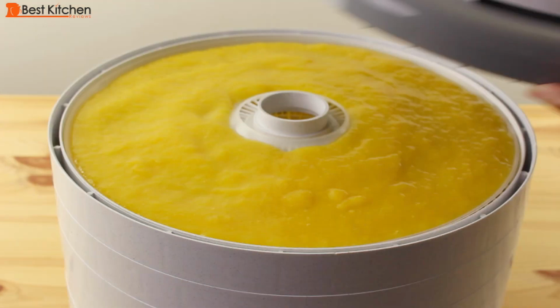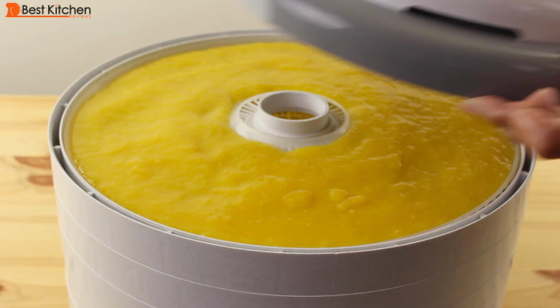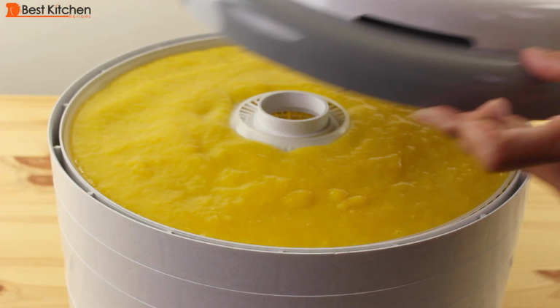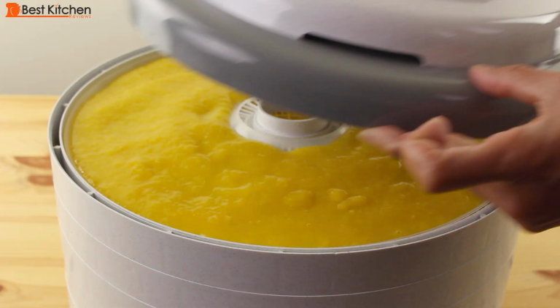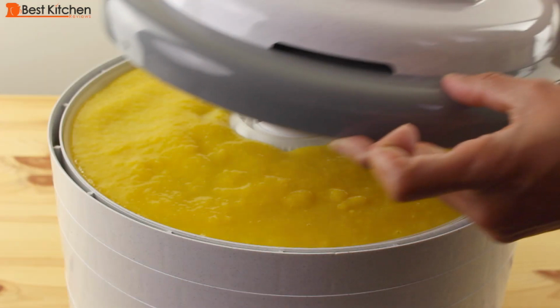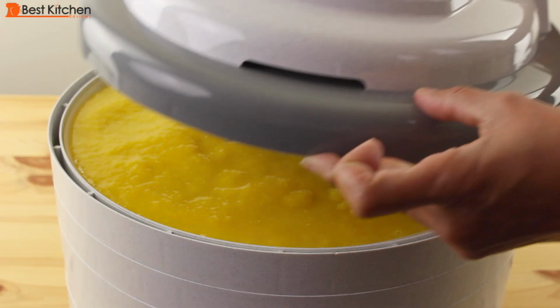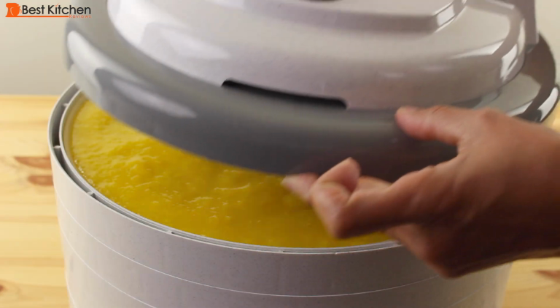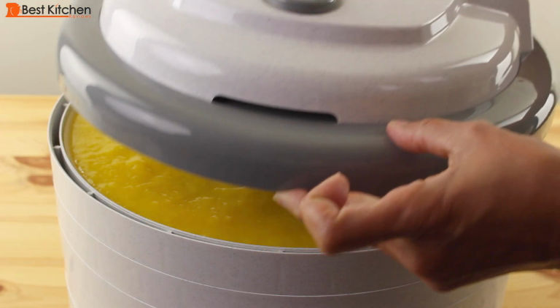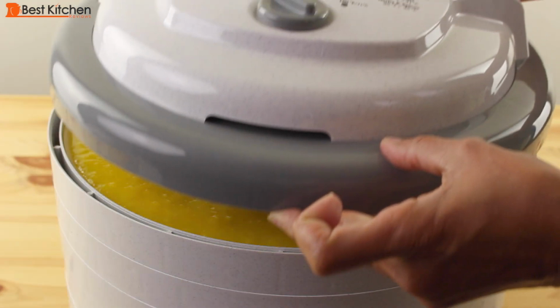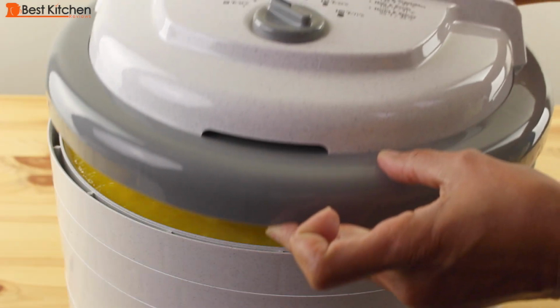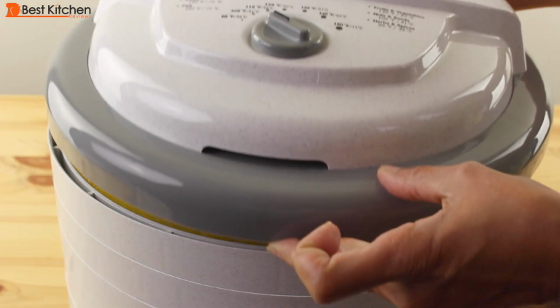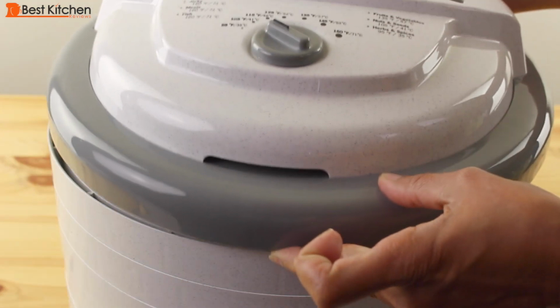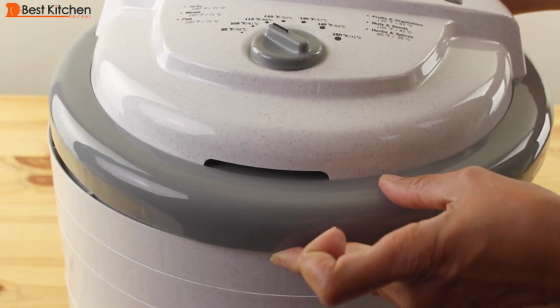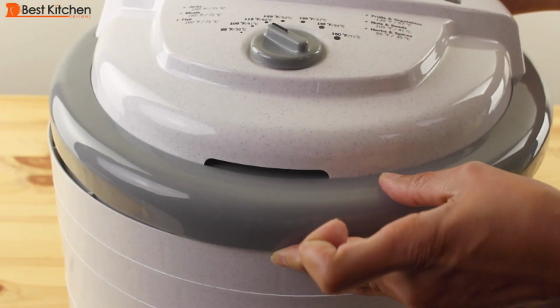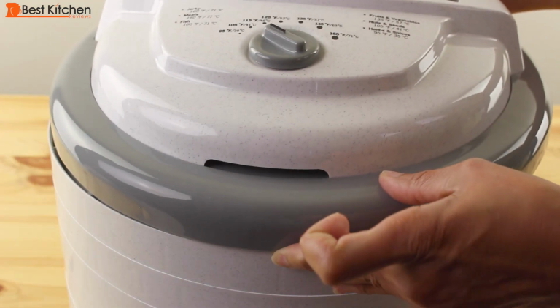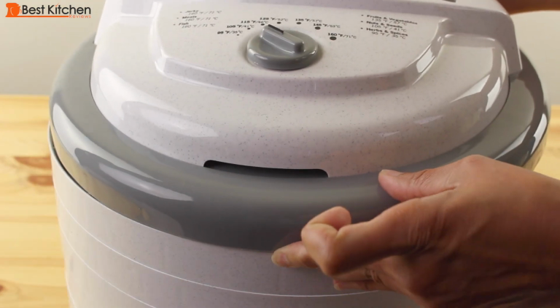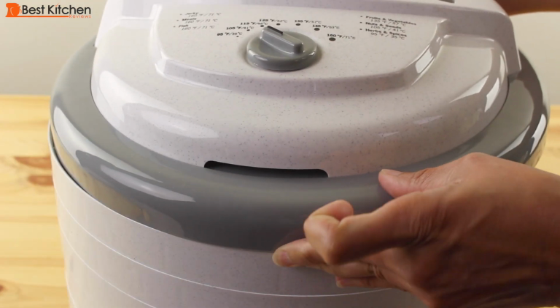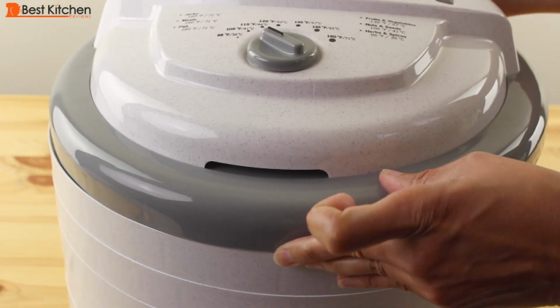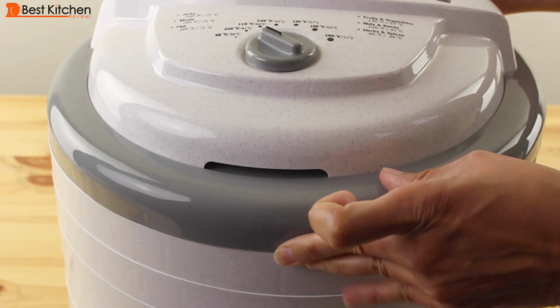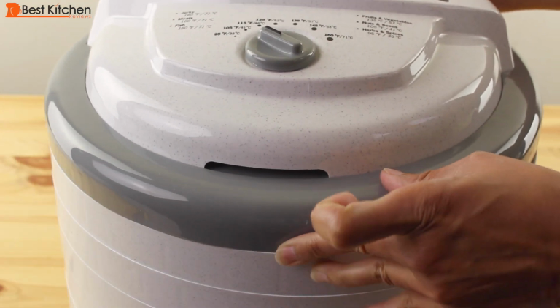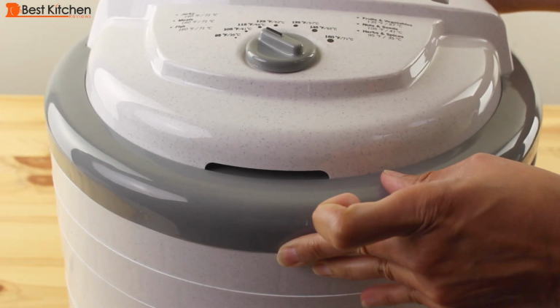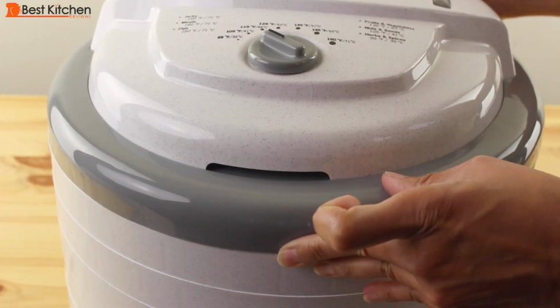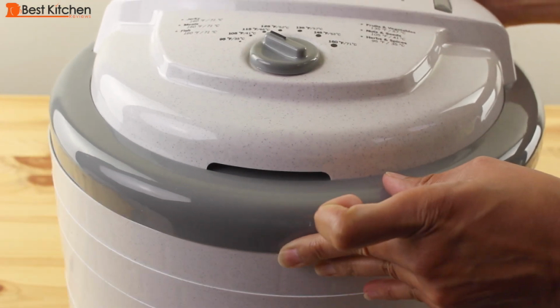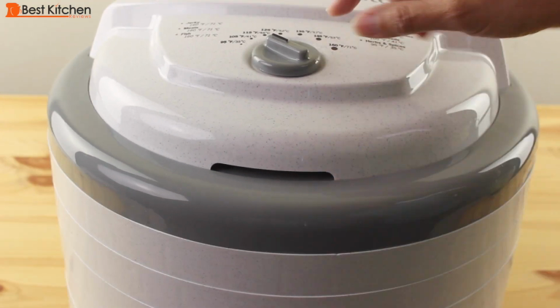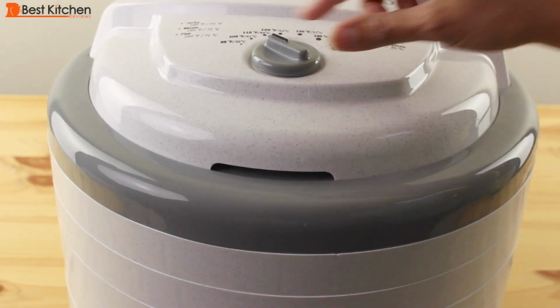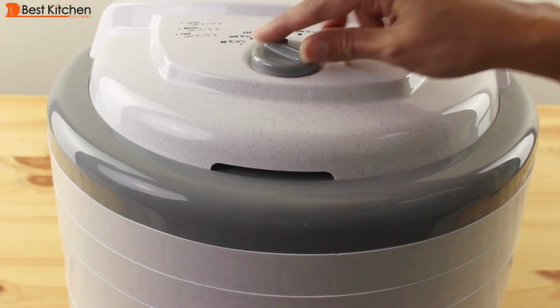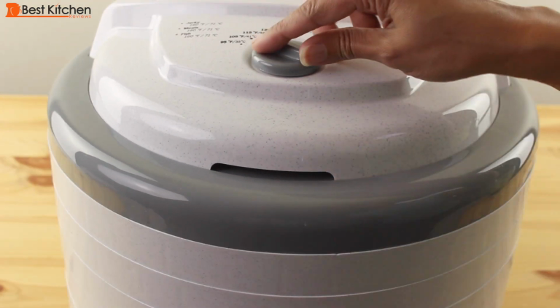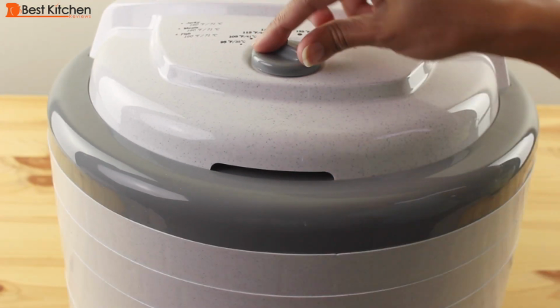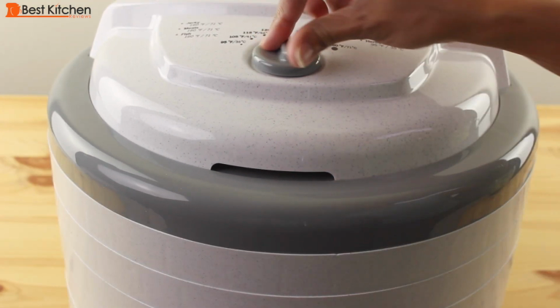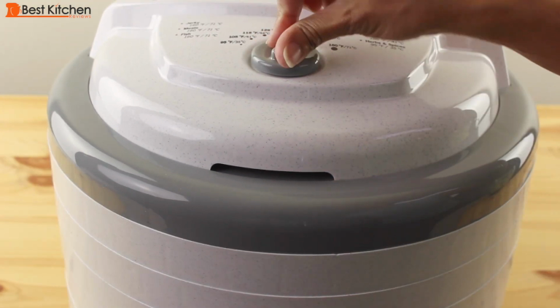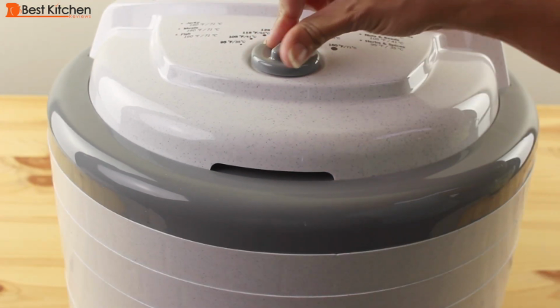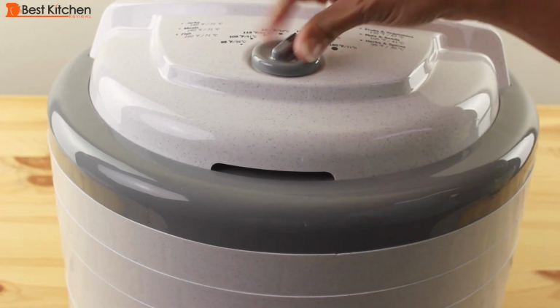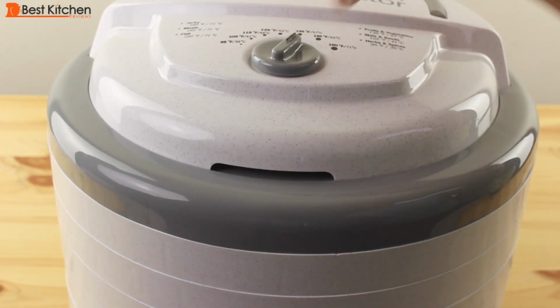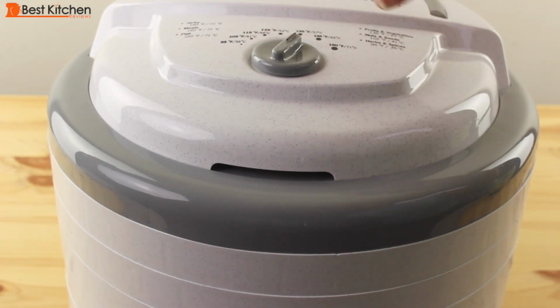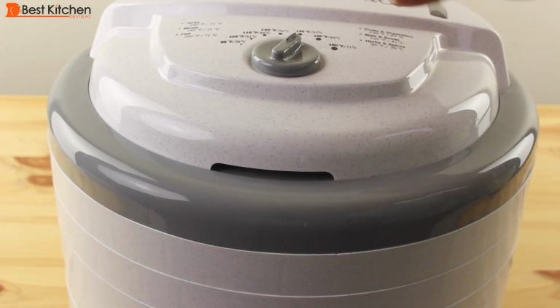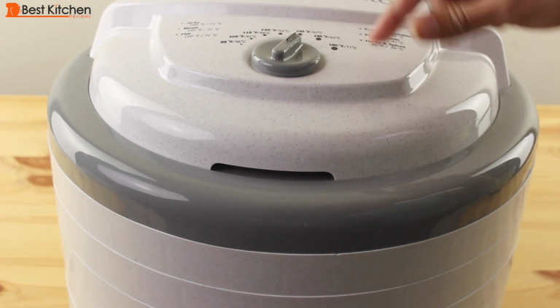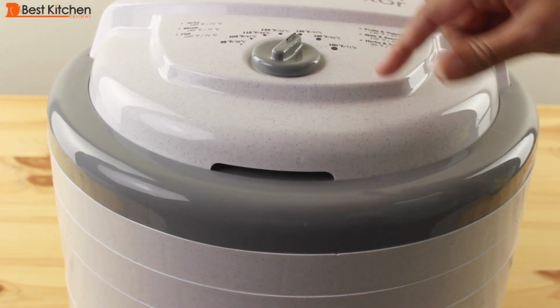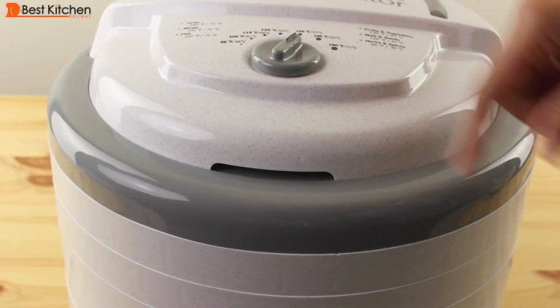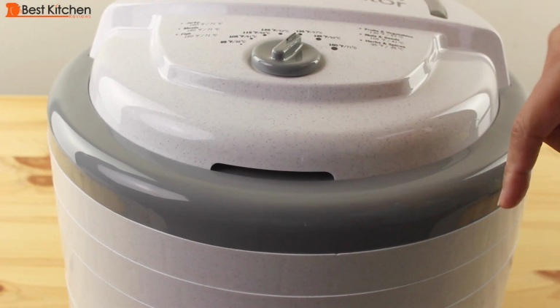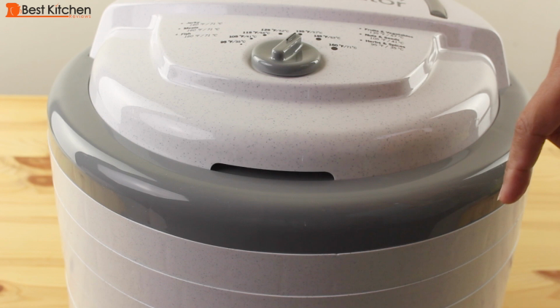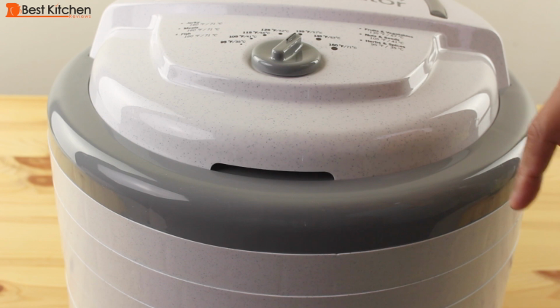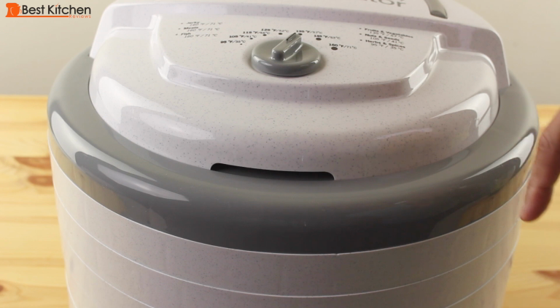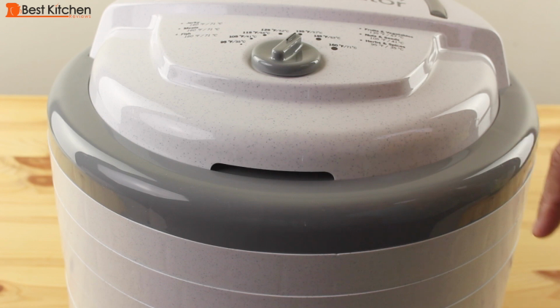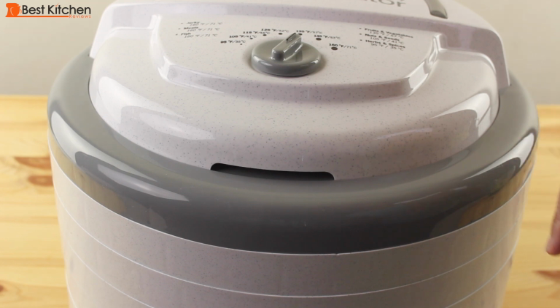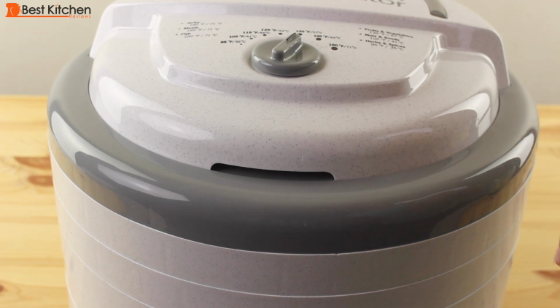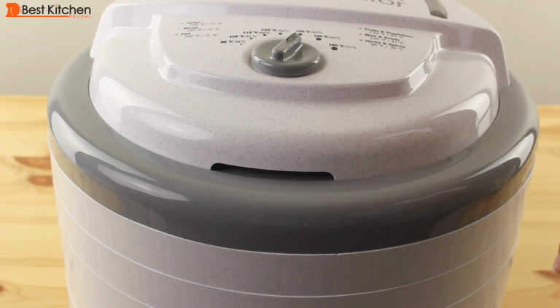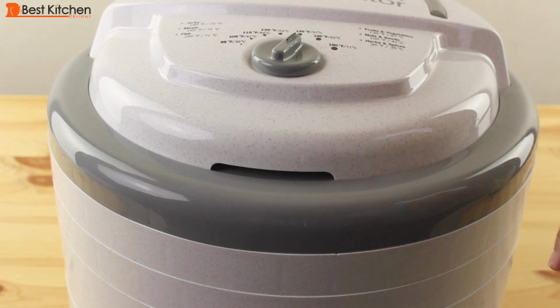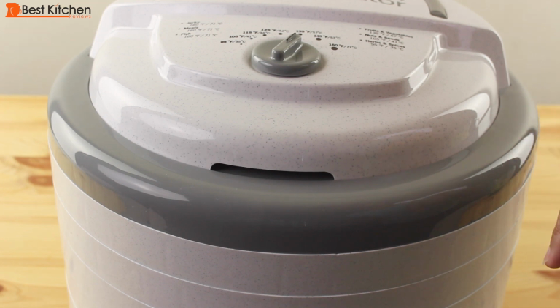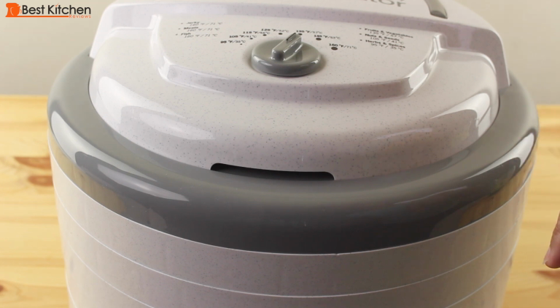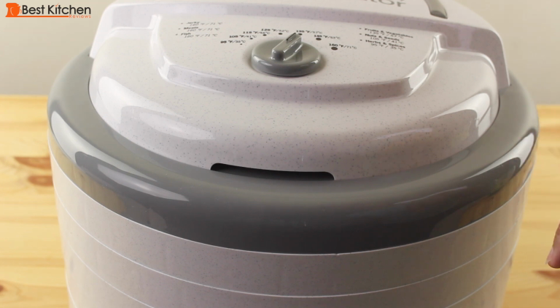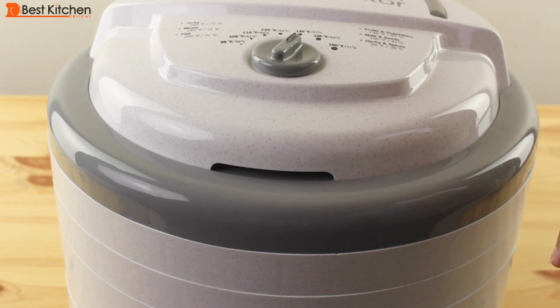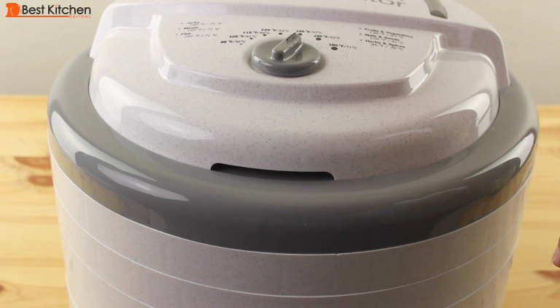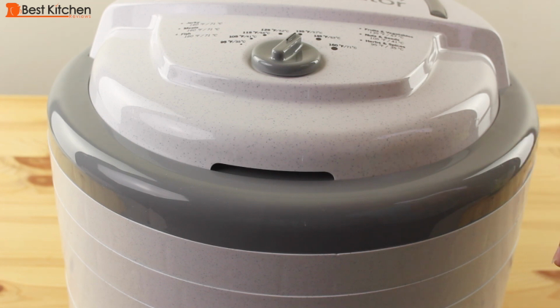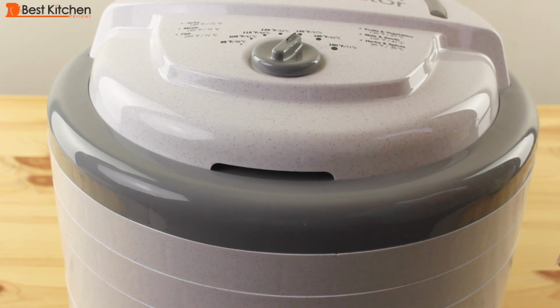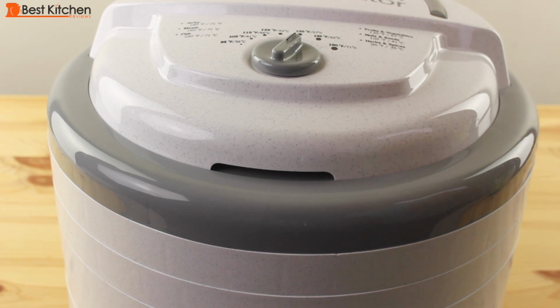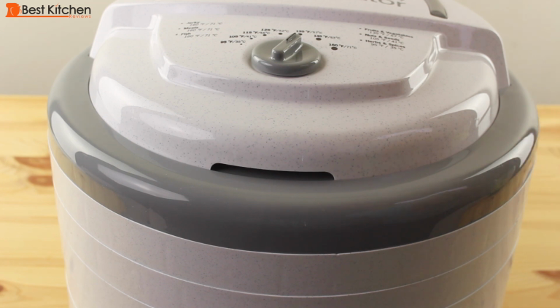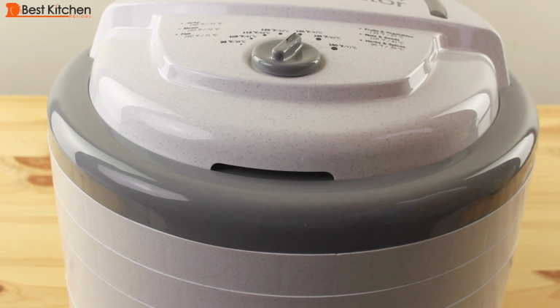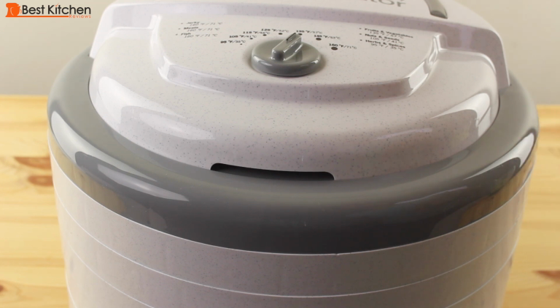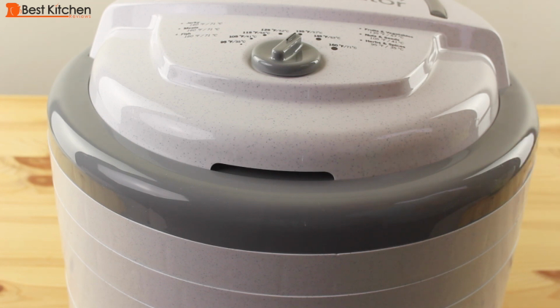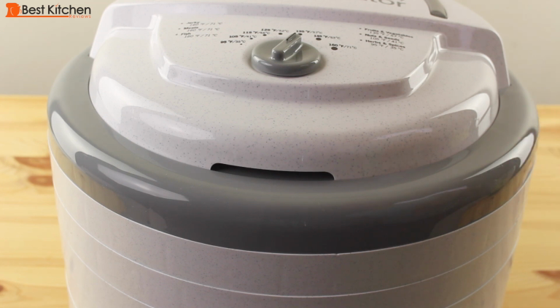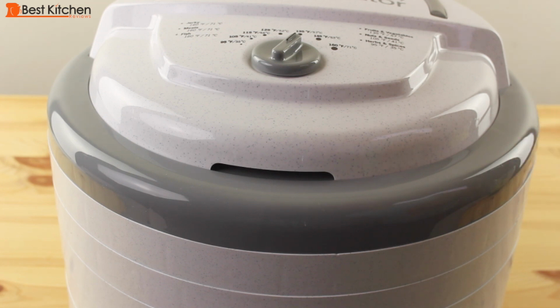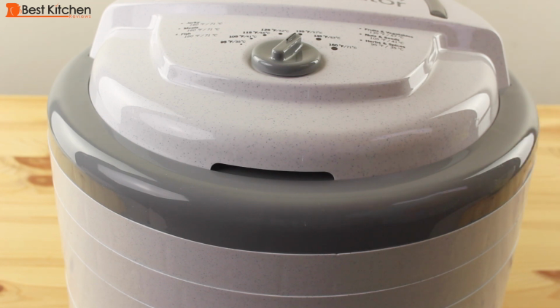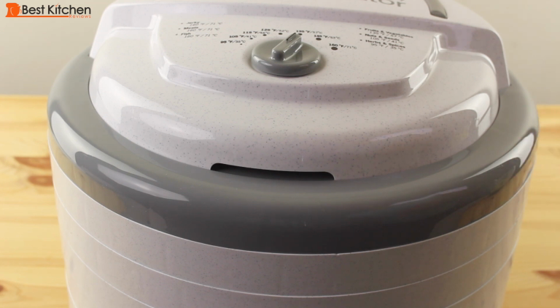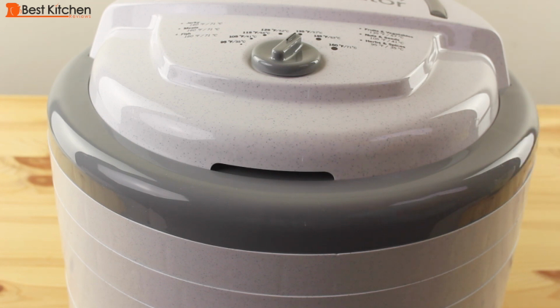I'll put the cover on and set the temperature at 135 degrees Fahrenheit, then check back in a few hours.